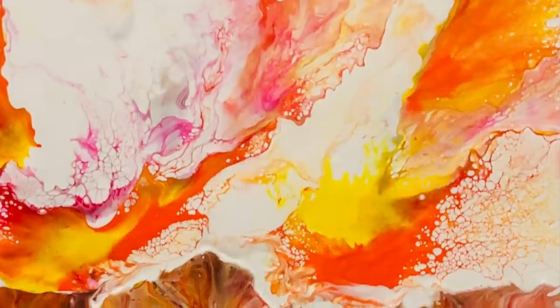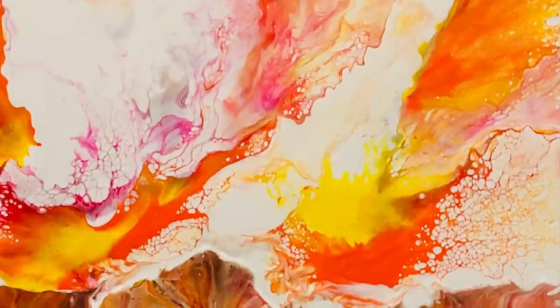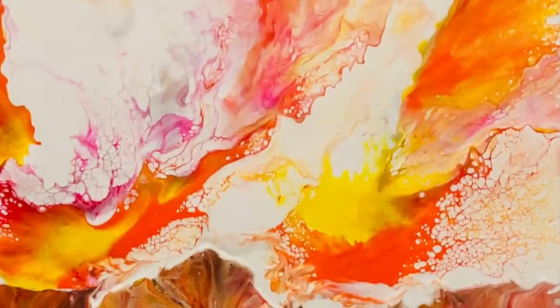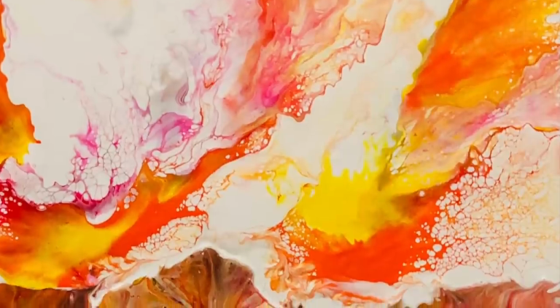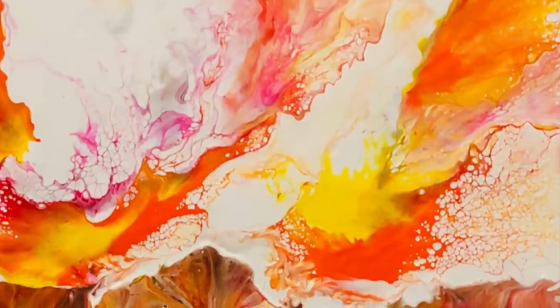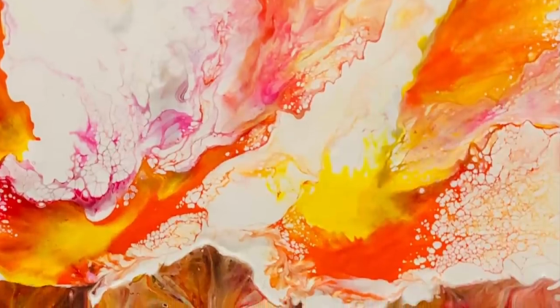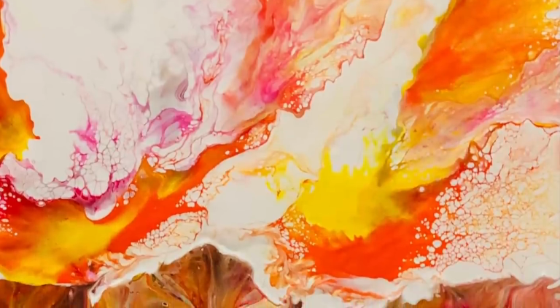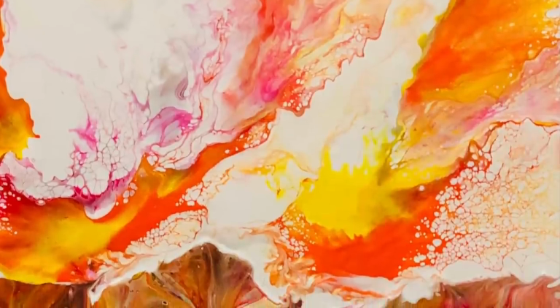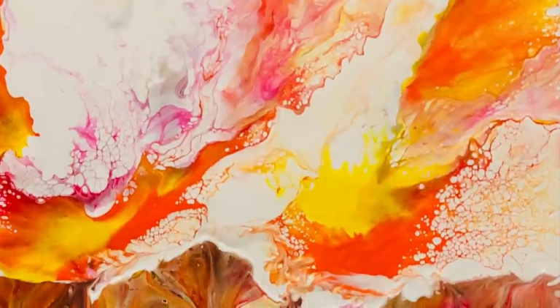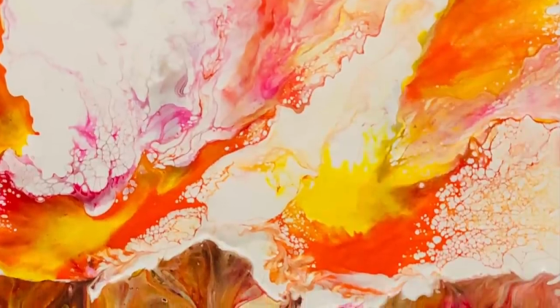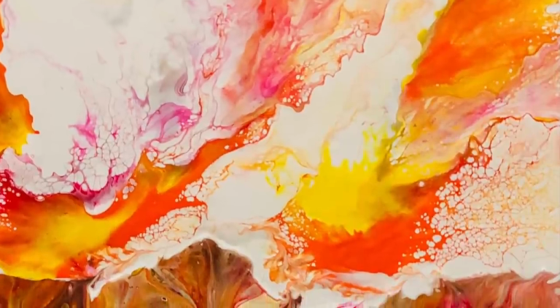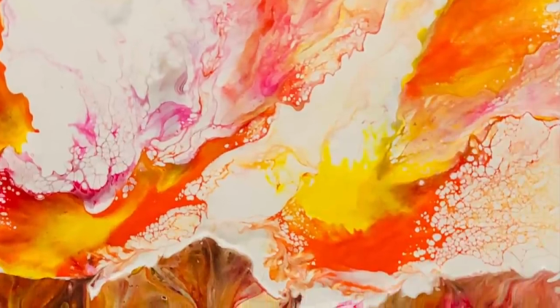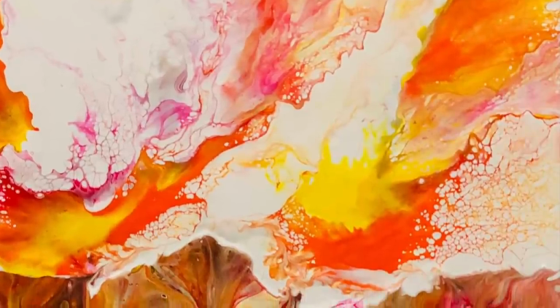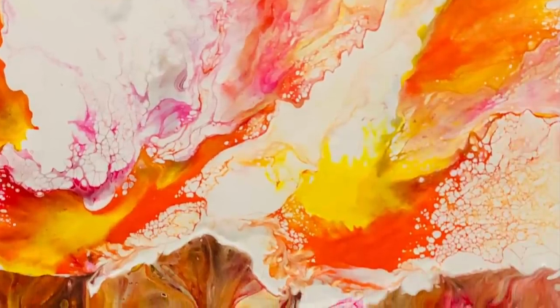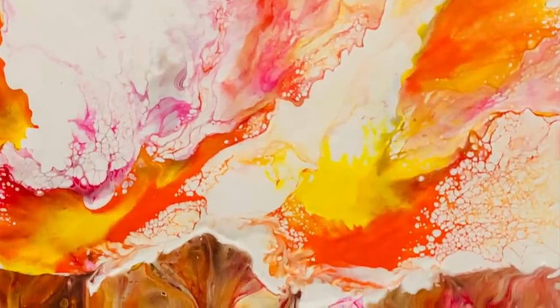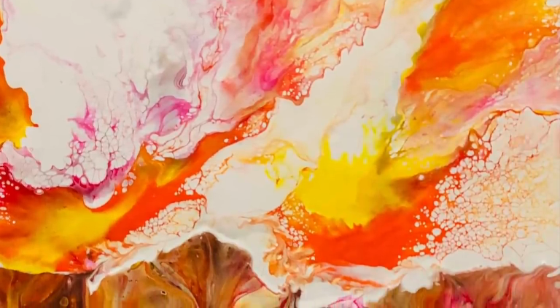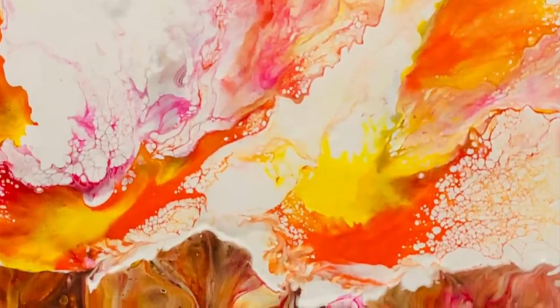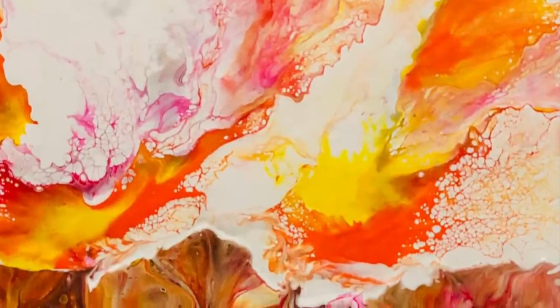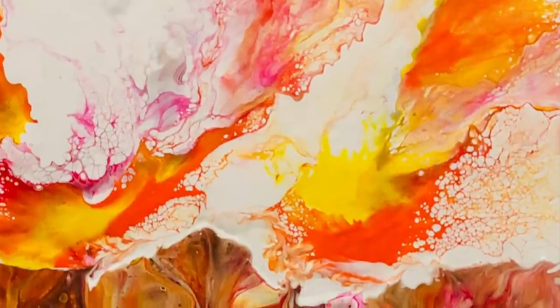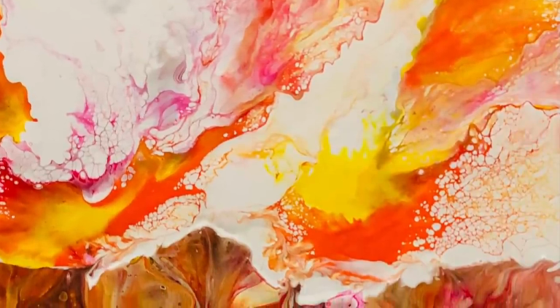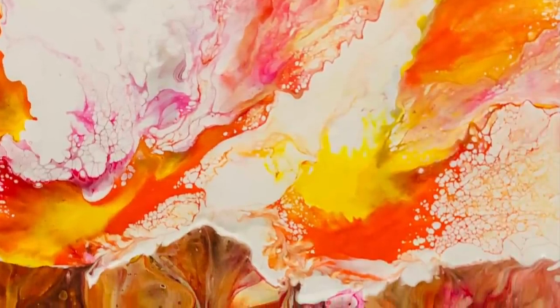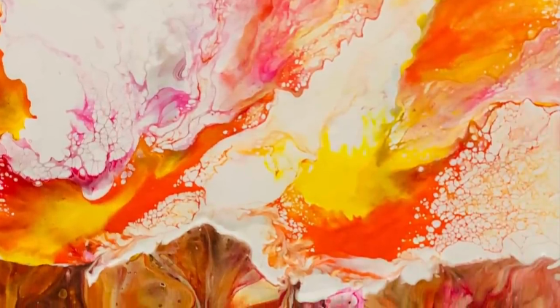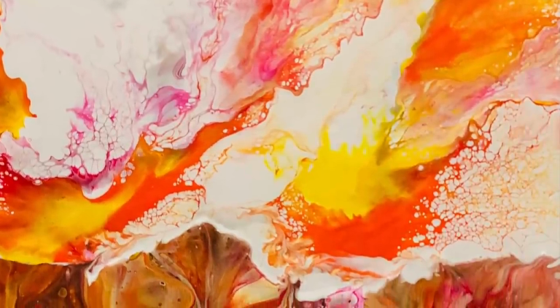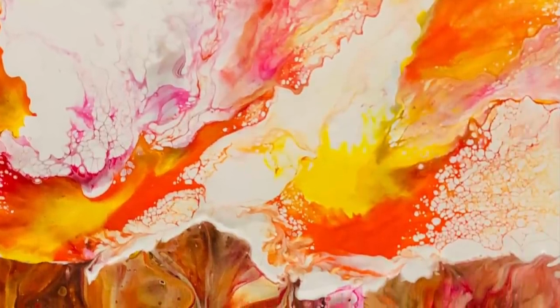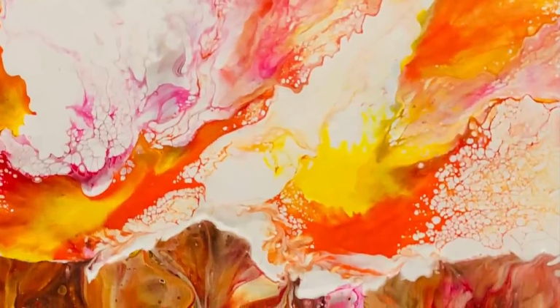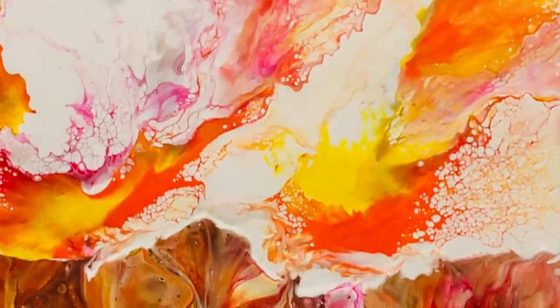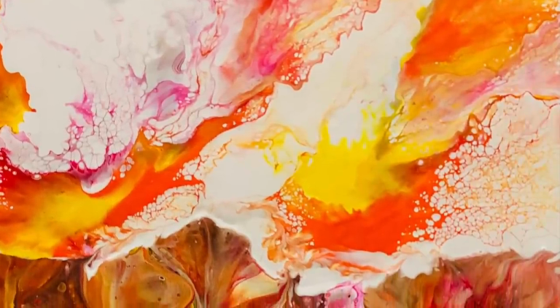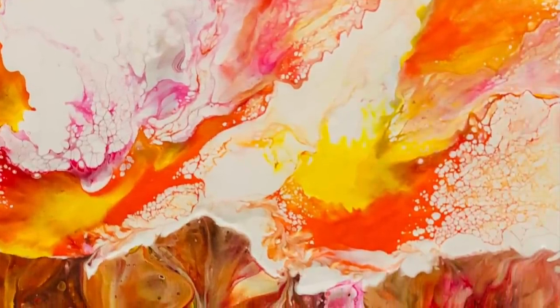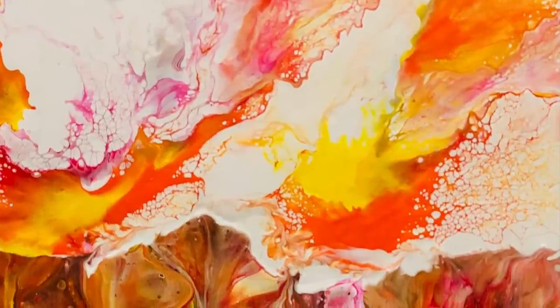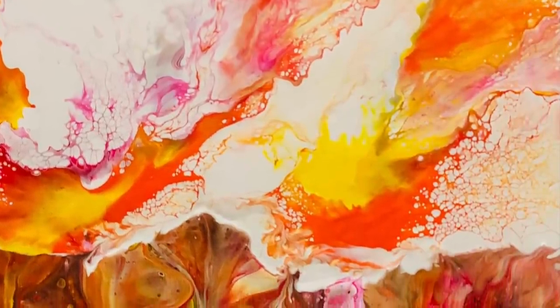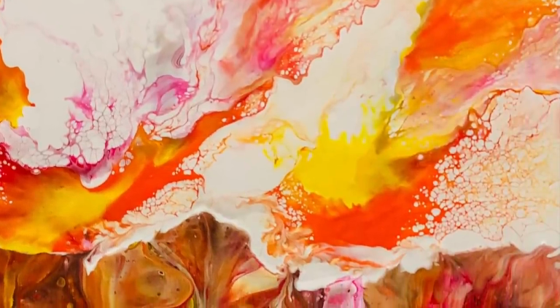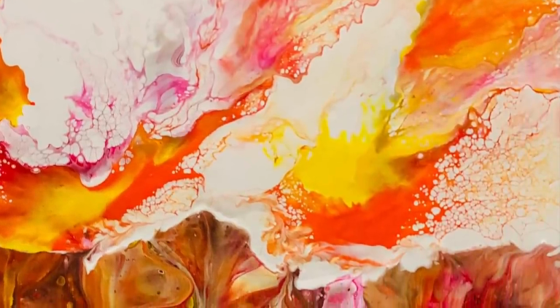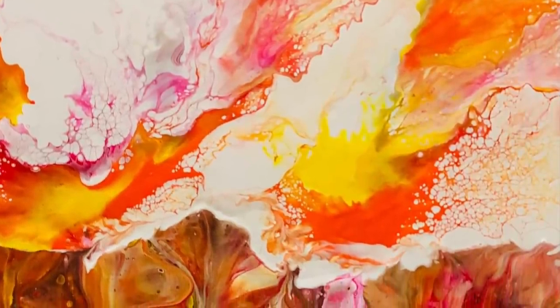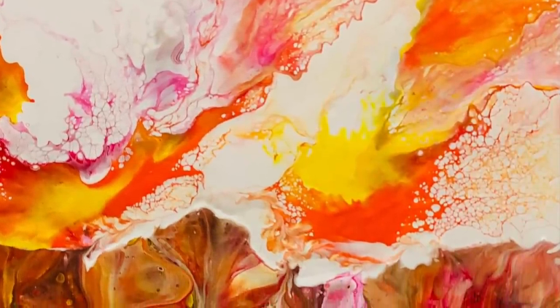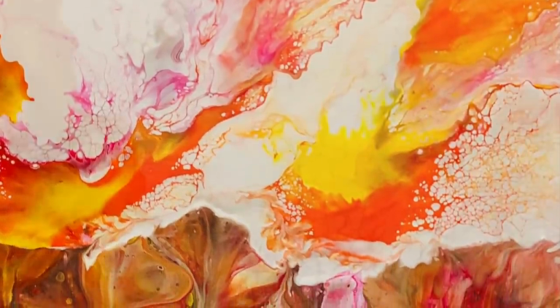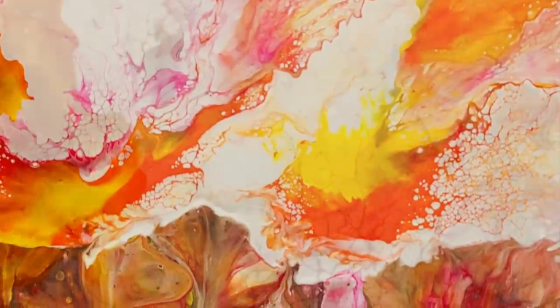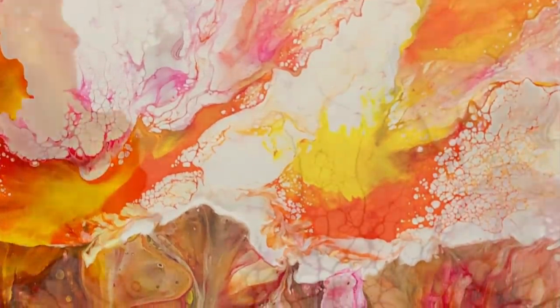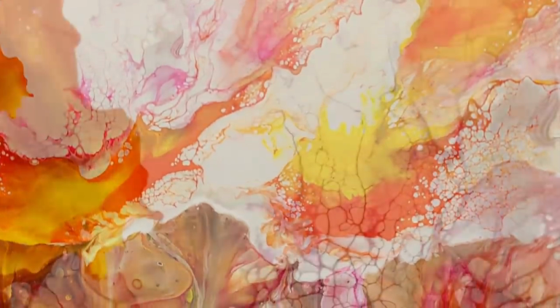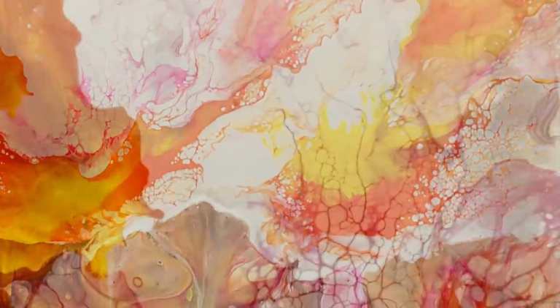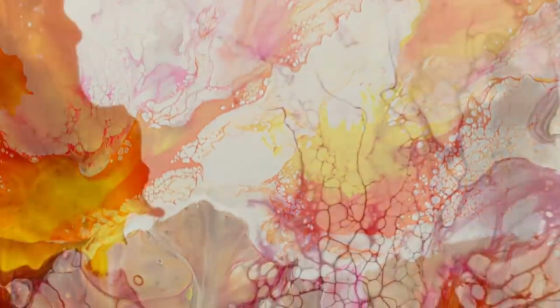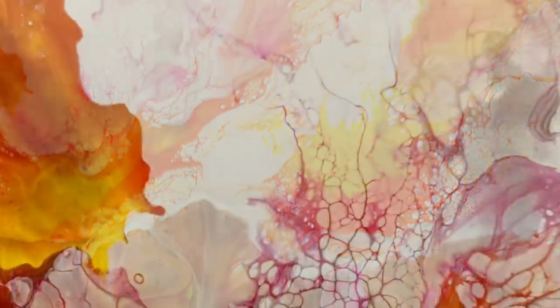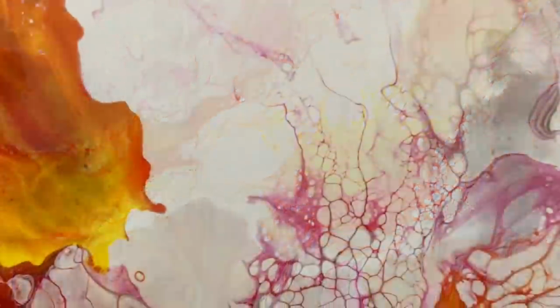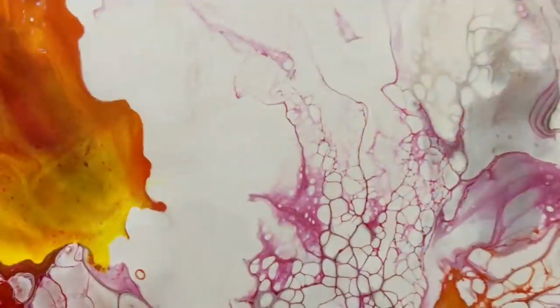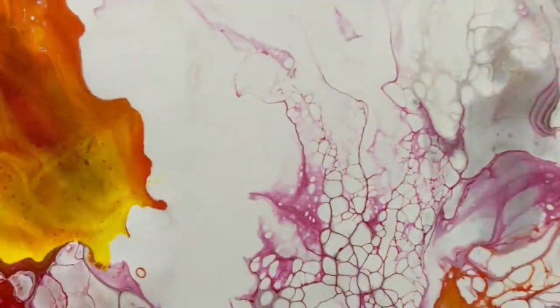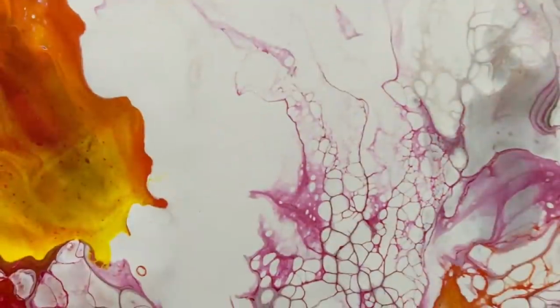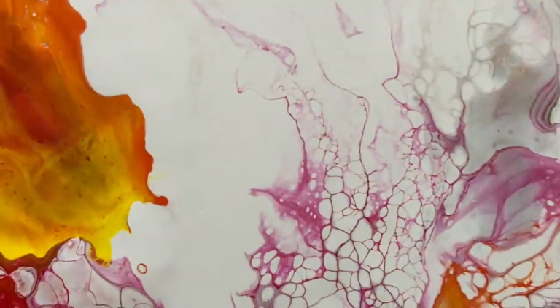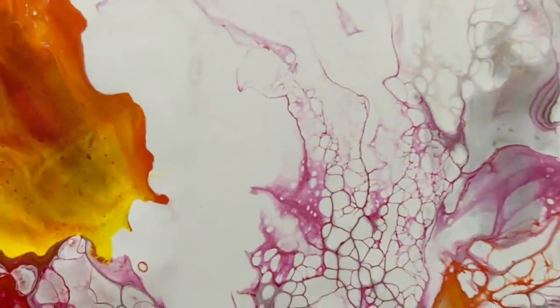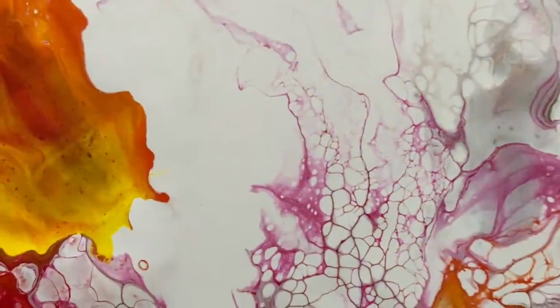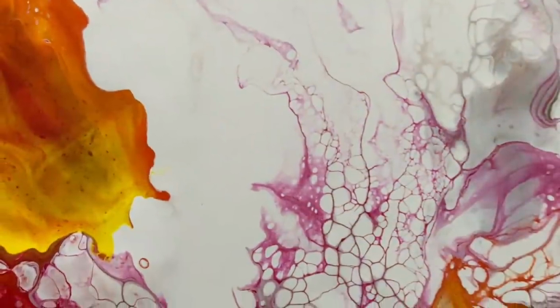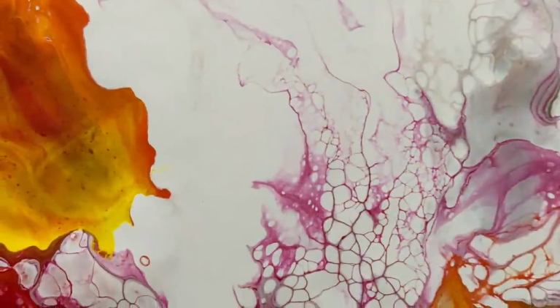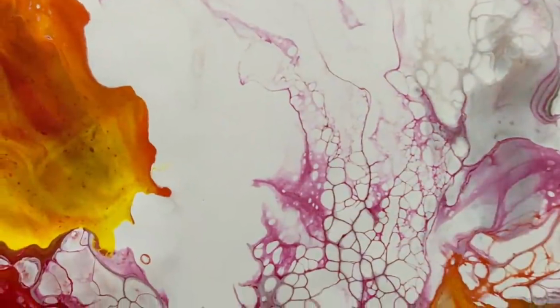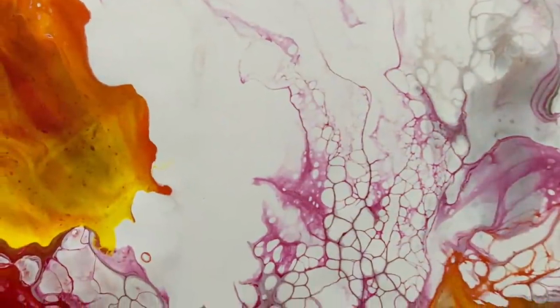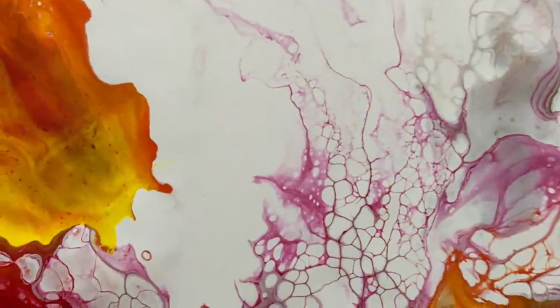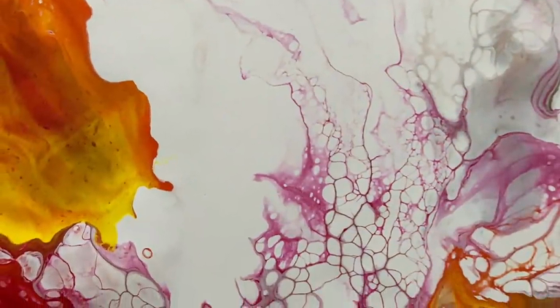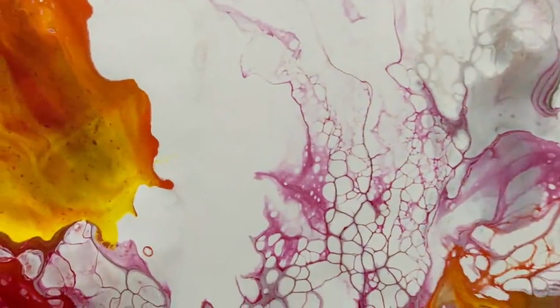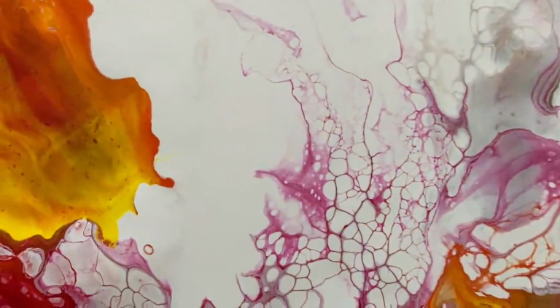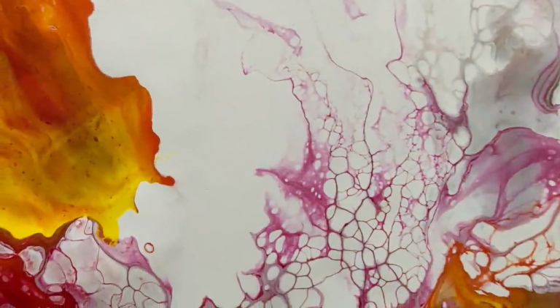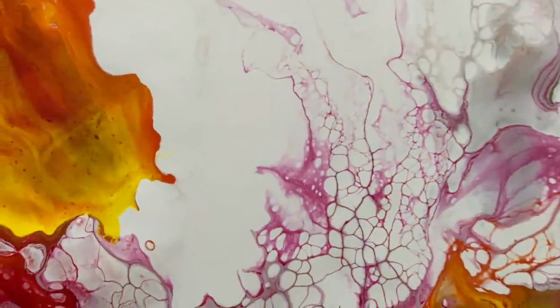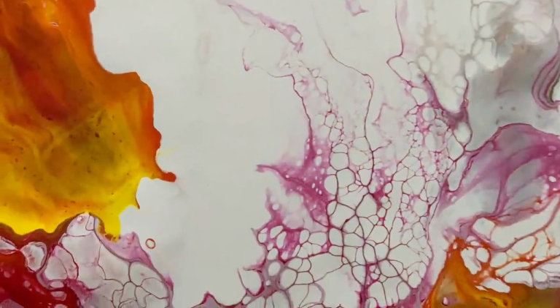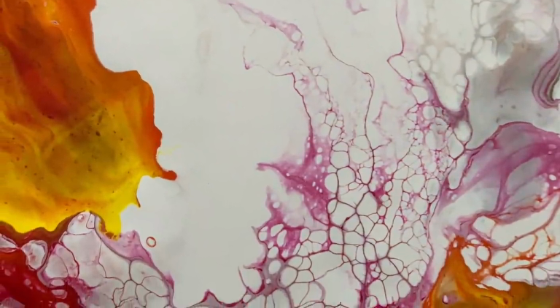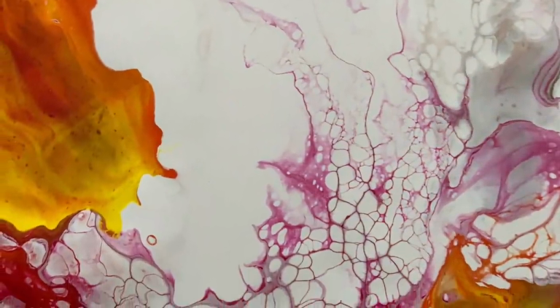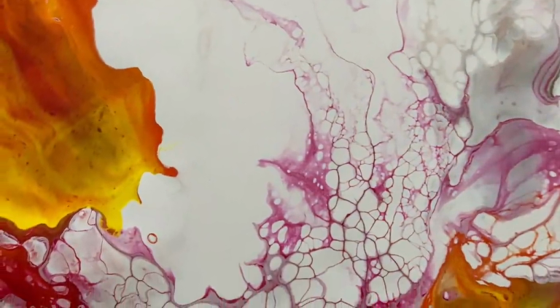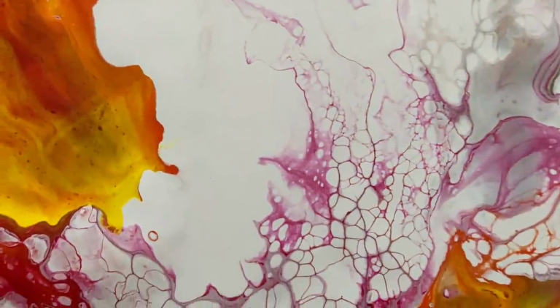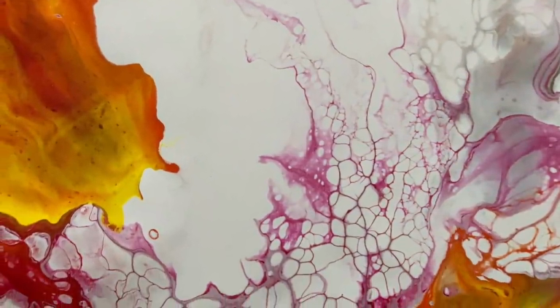Added some embellishments. Until tomorrow, you lovely people, thank you so much for joining me. Bye for now.